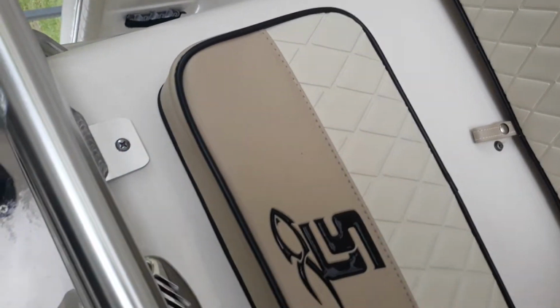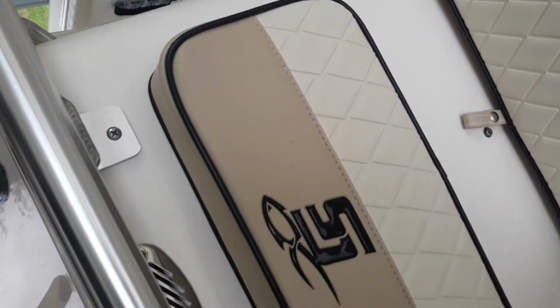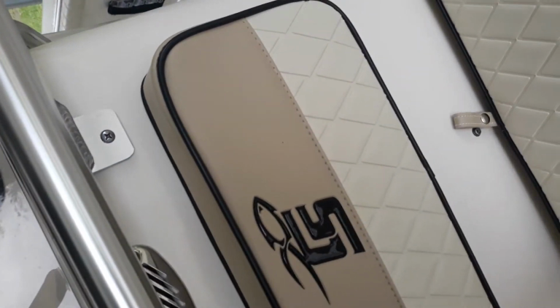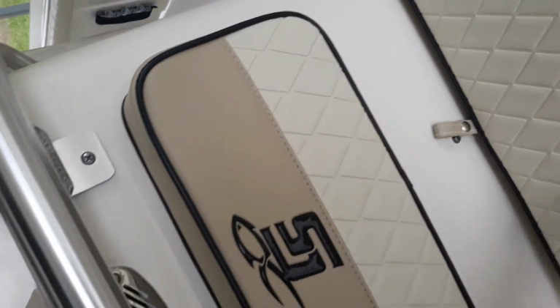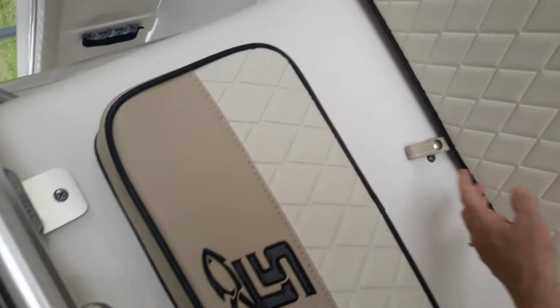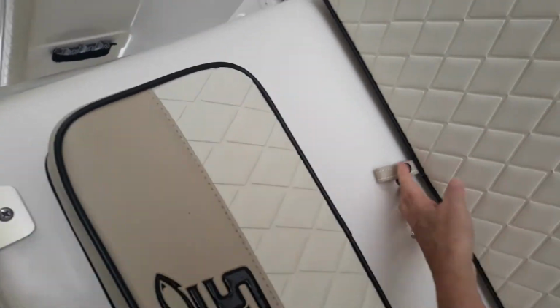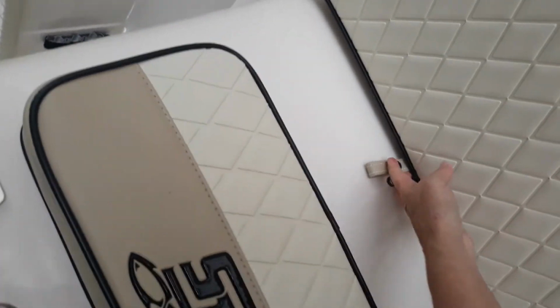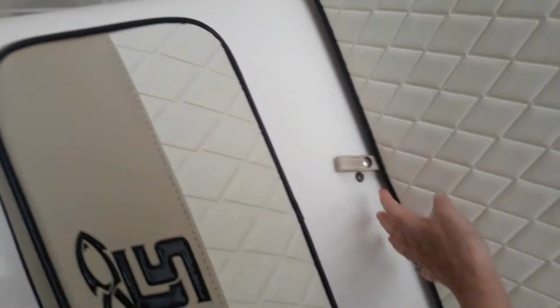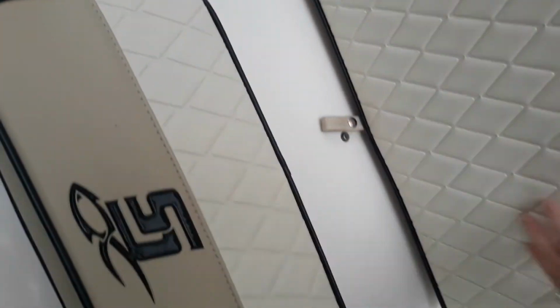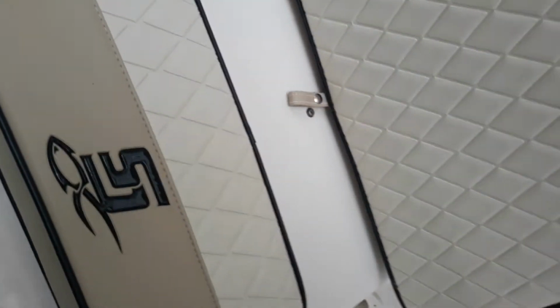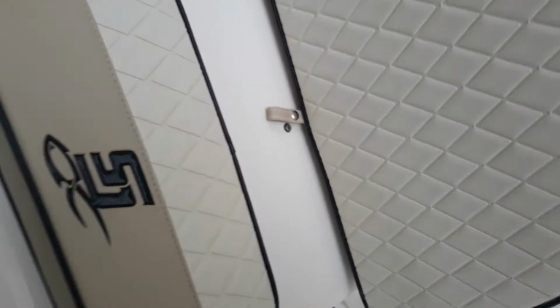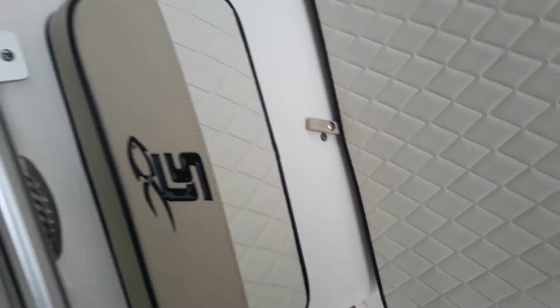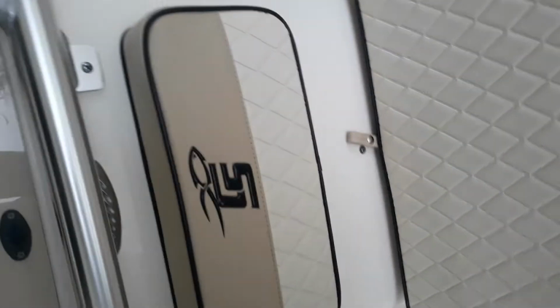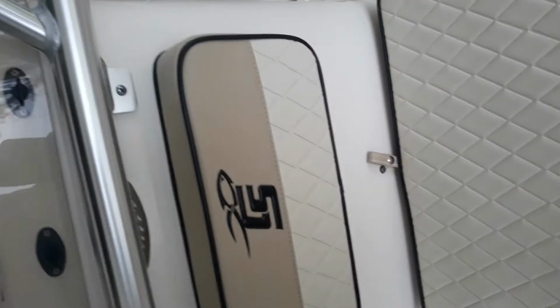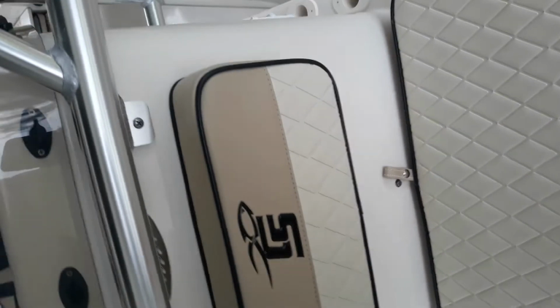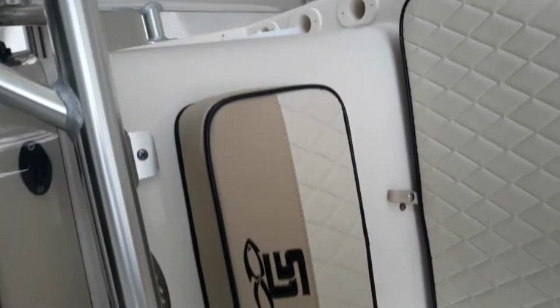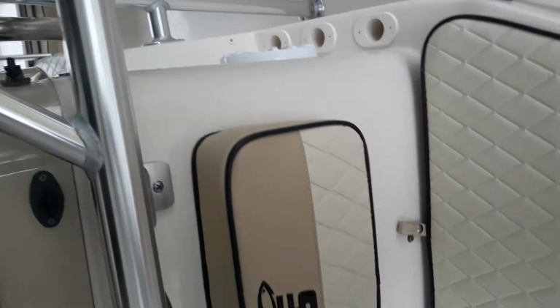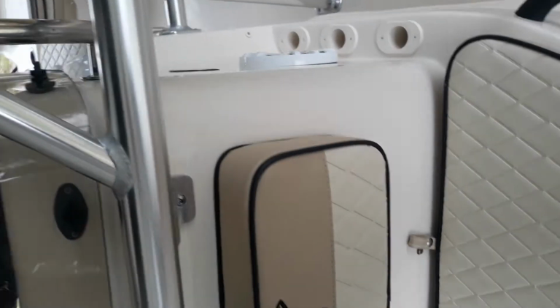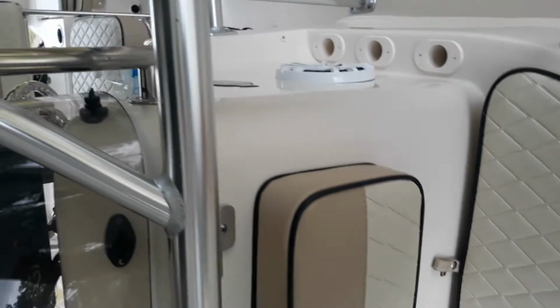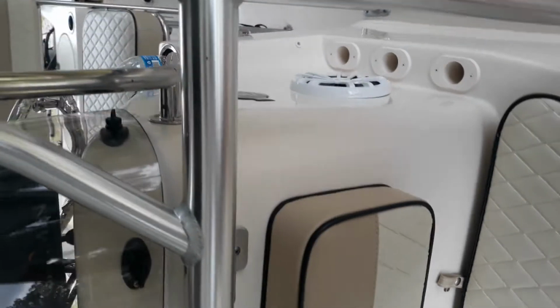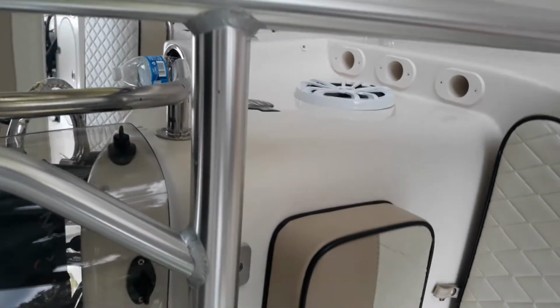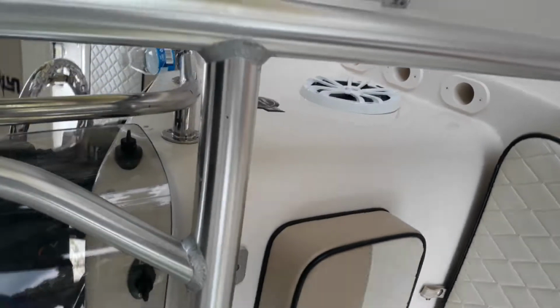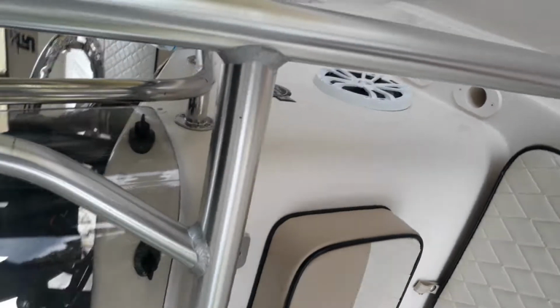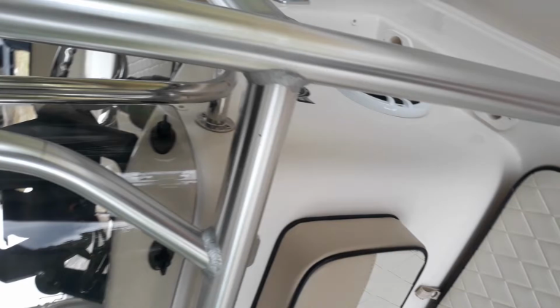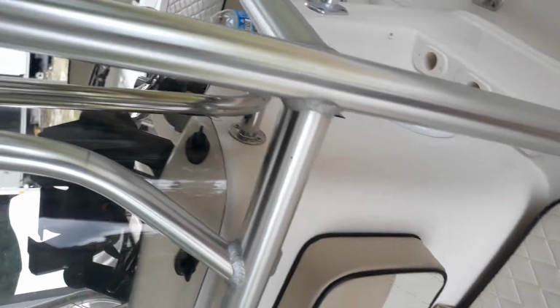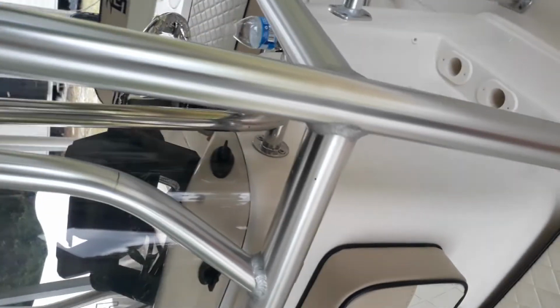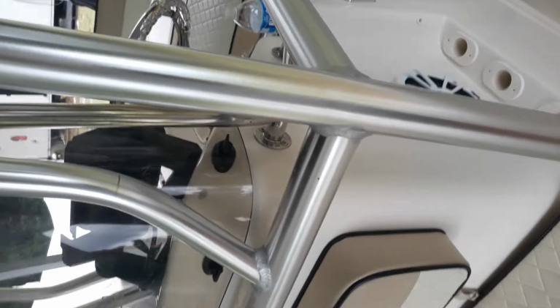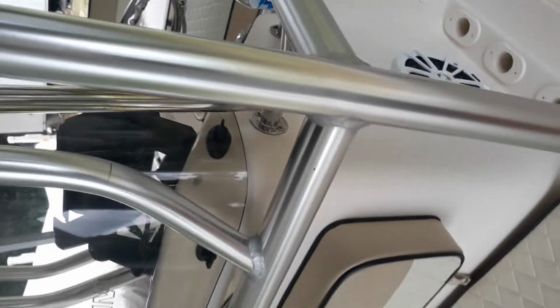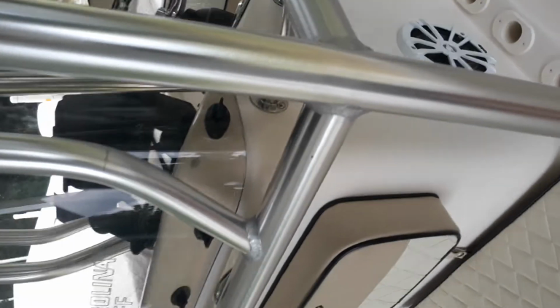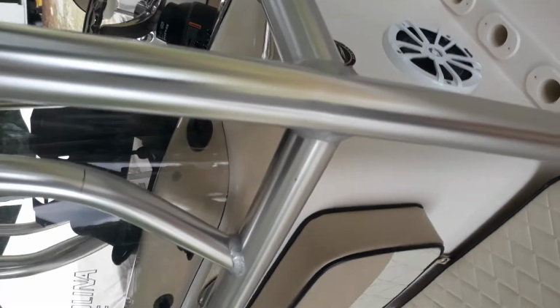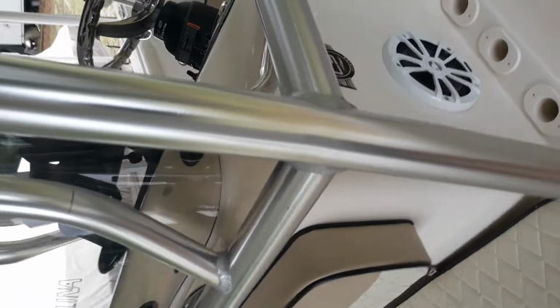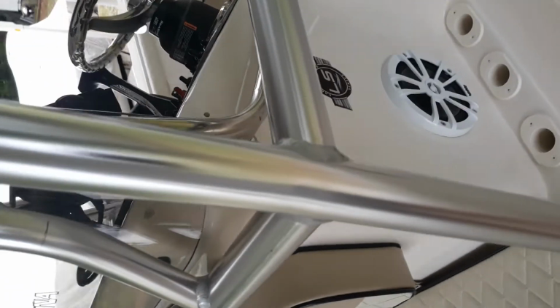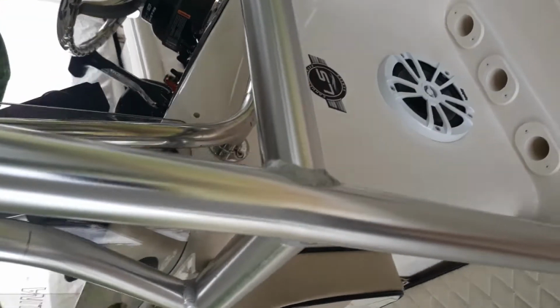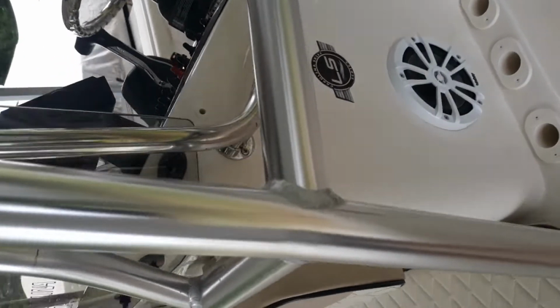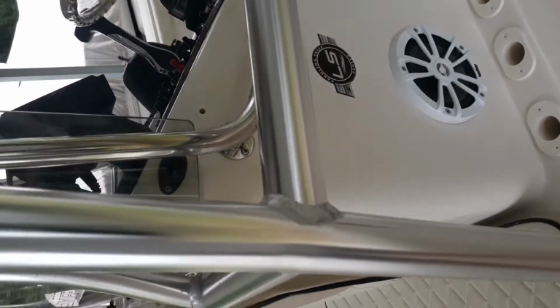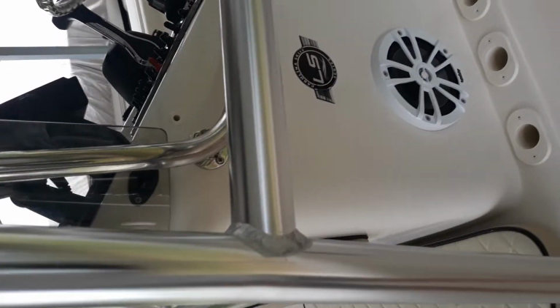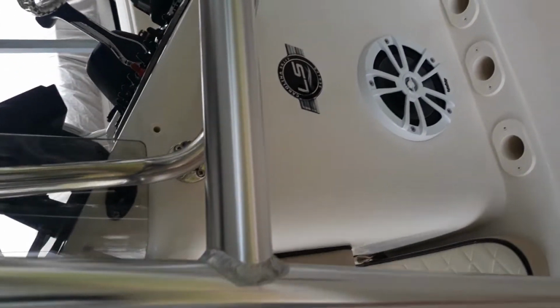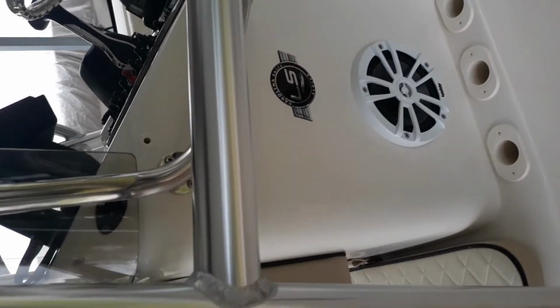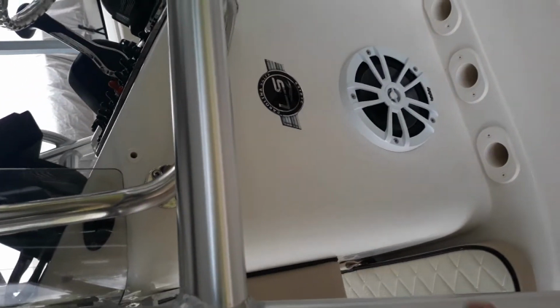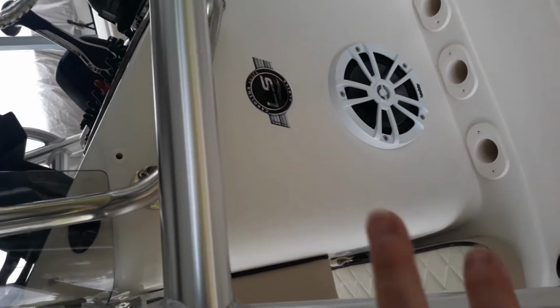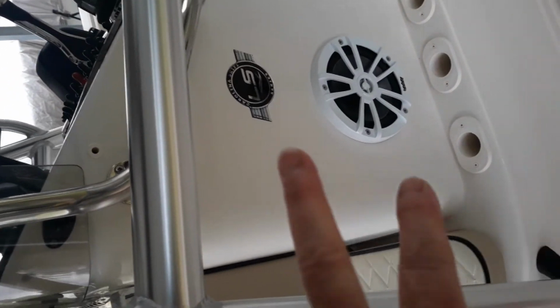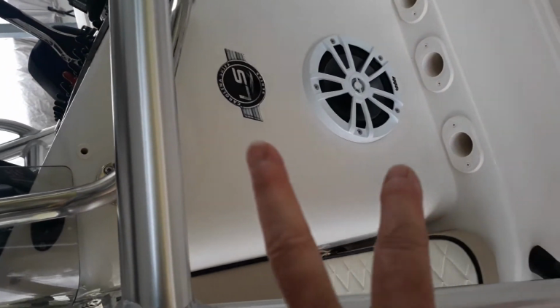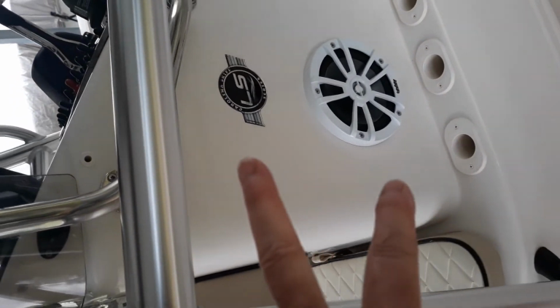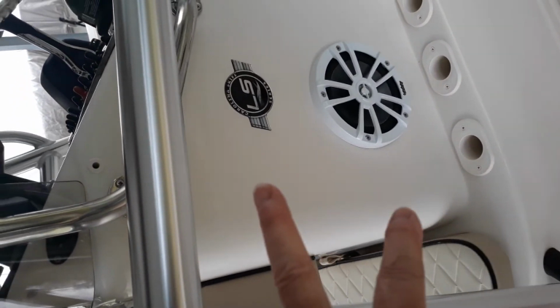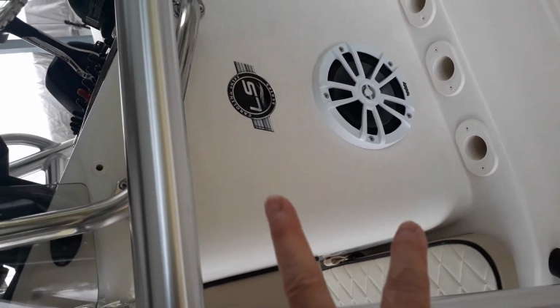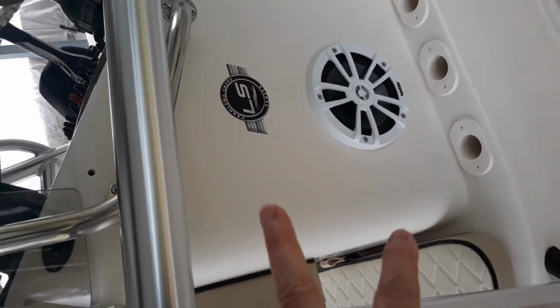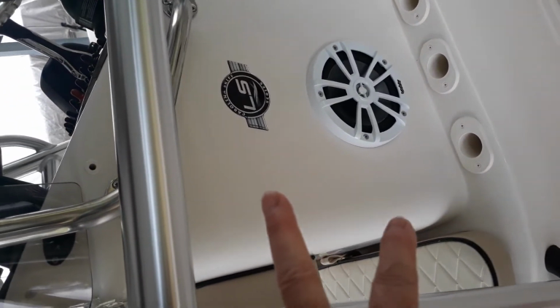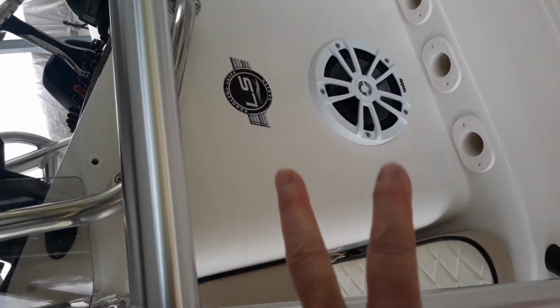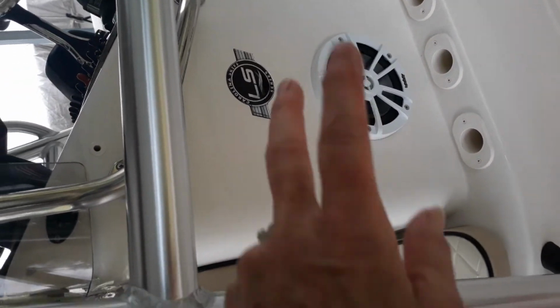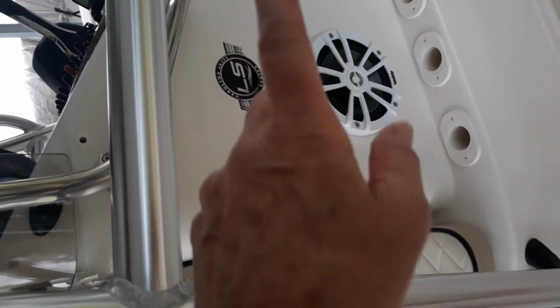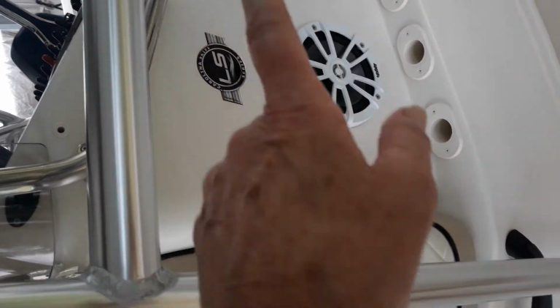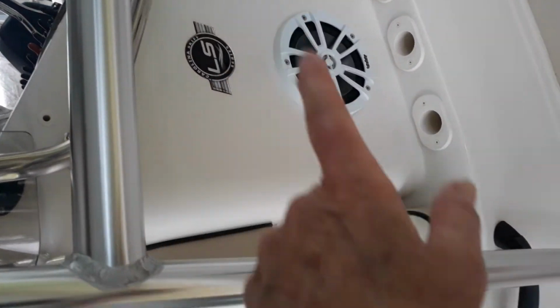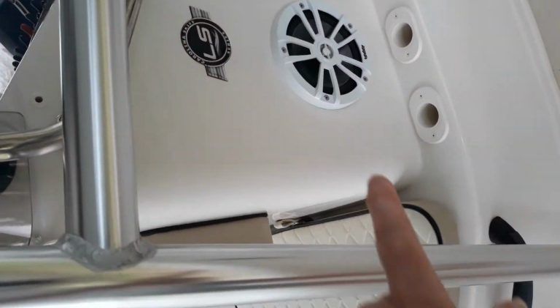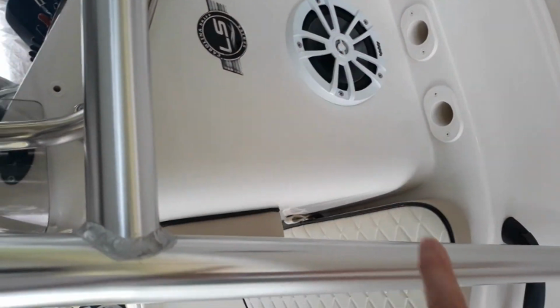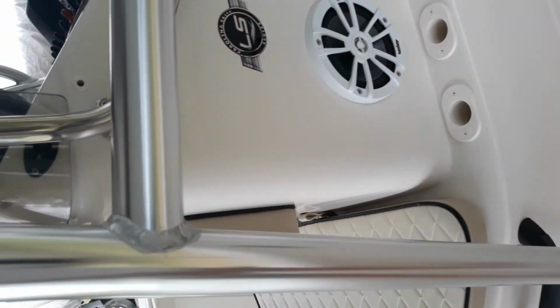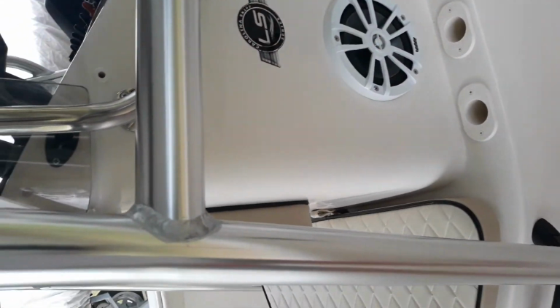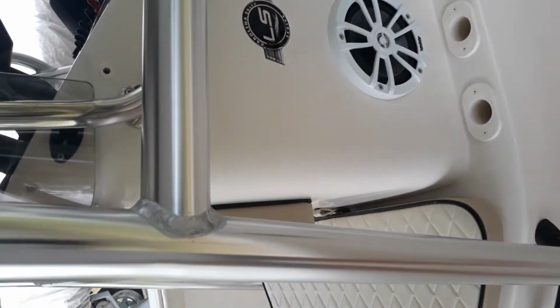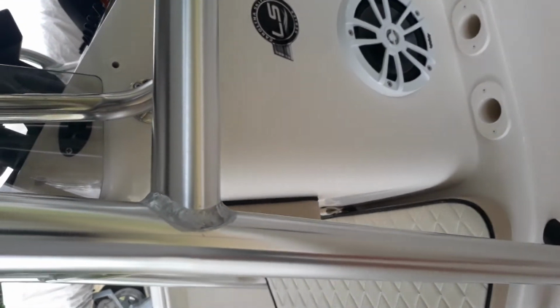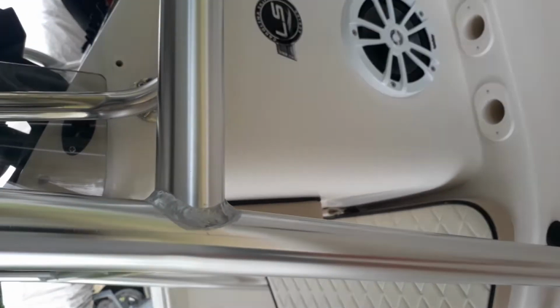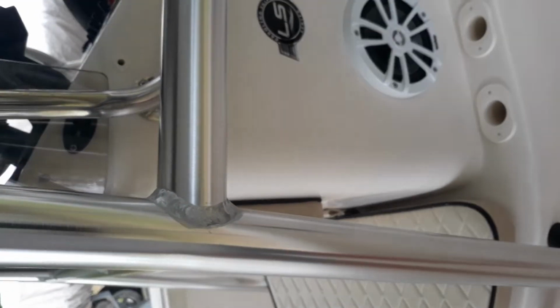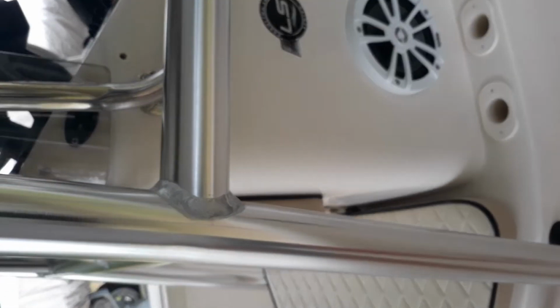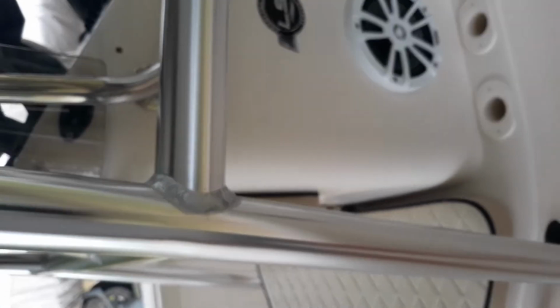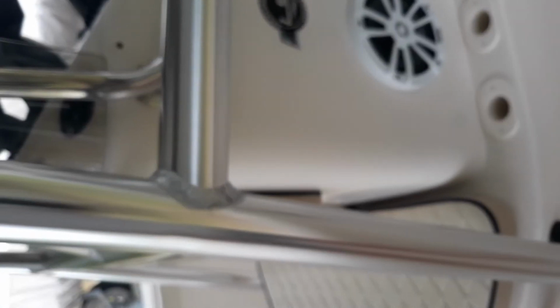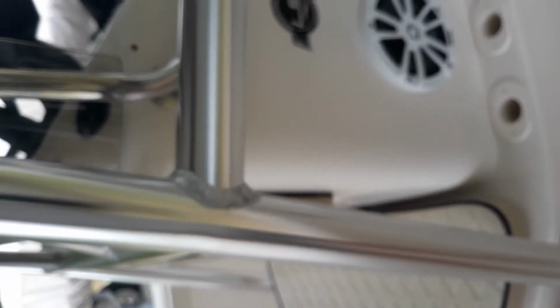The other side of the console is the same thing — we've got a speaker and three more rod holders.